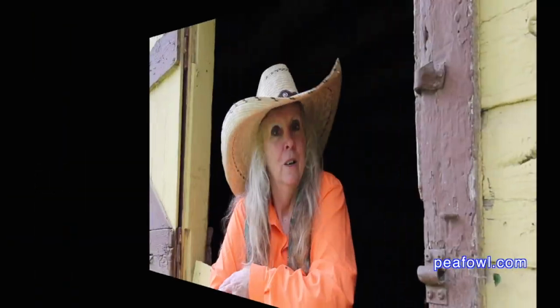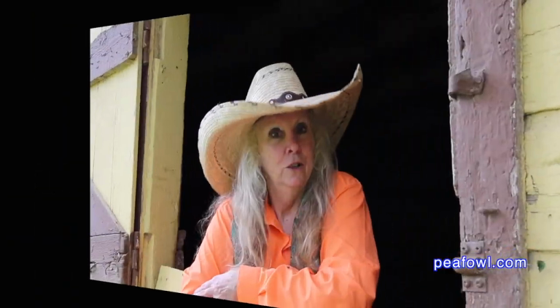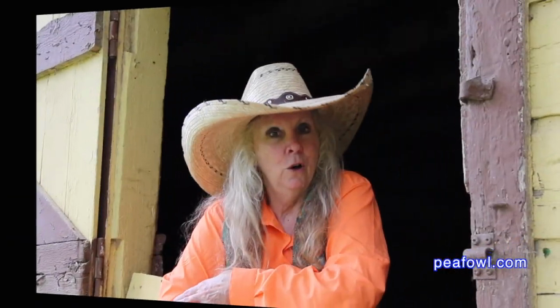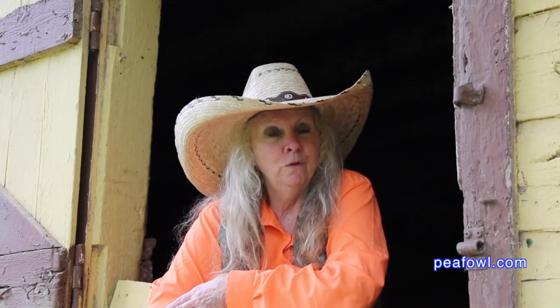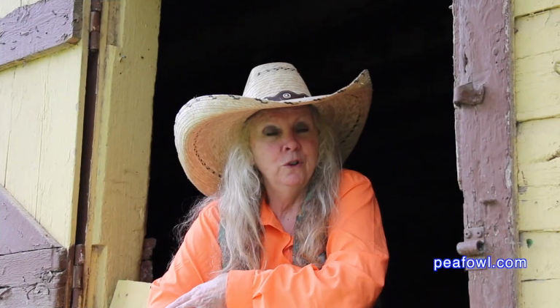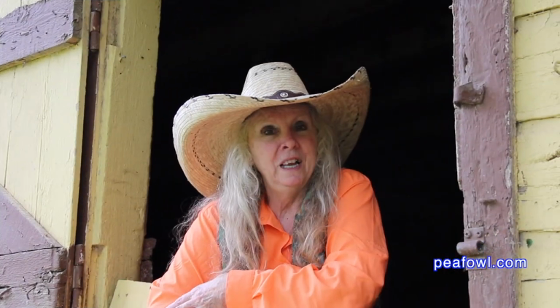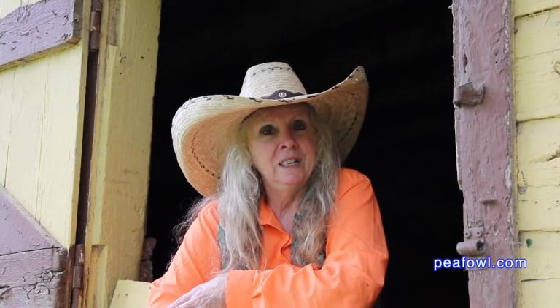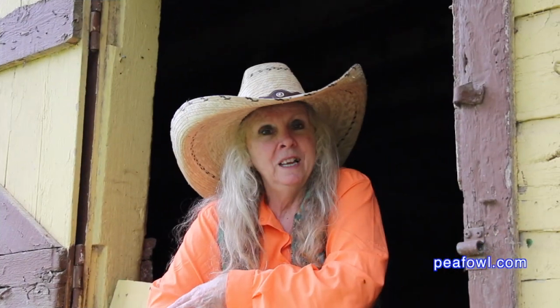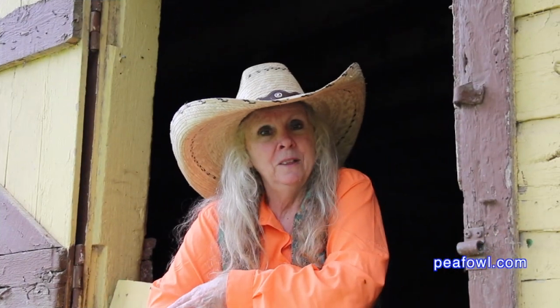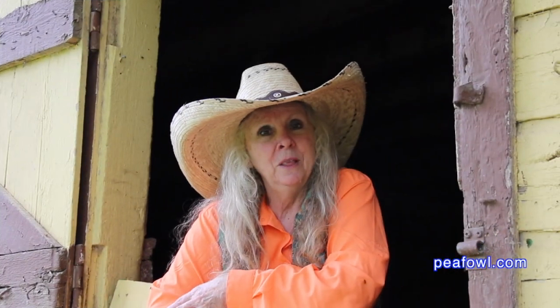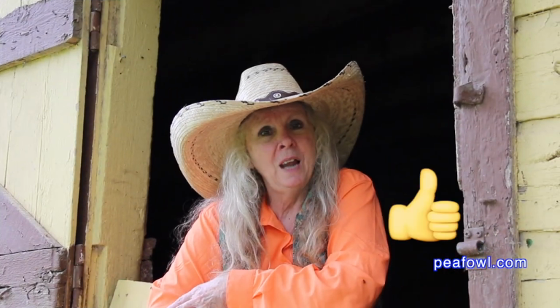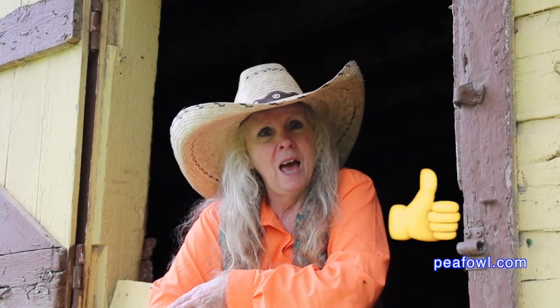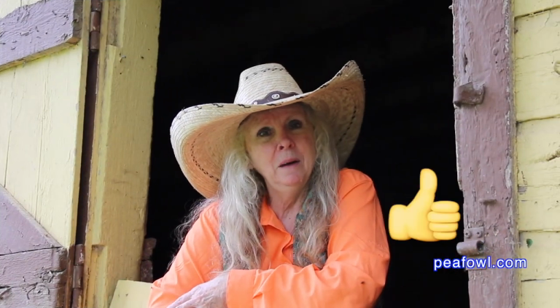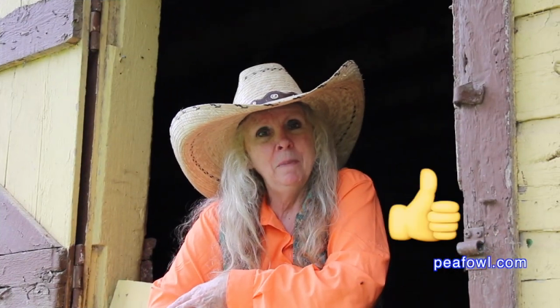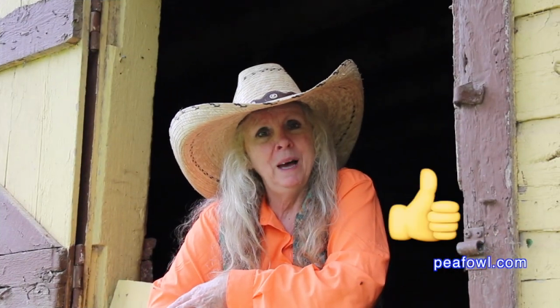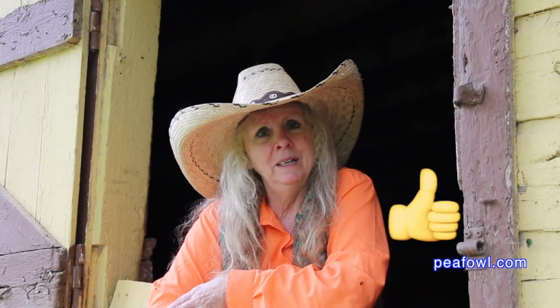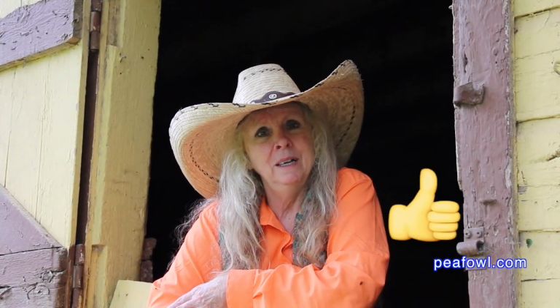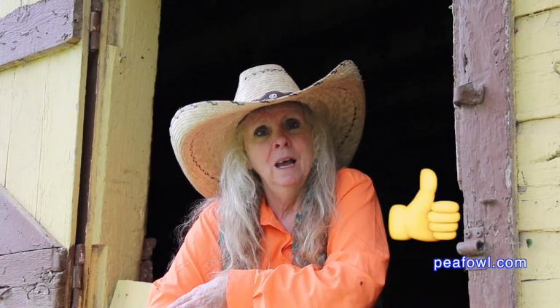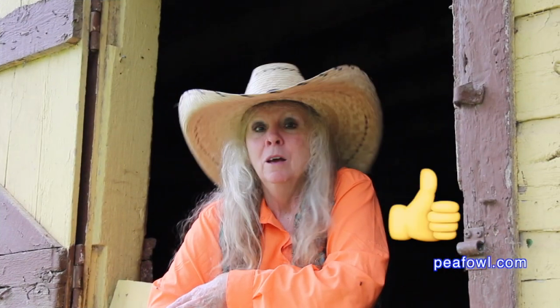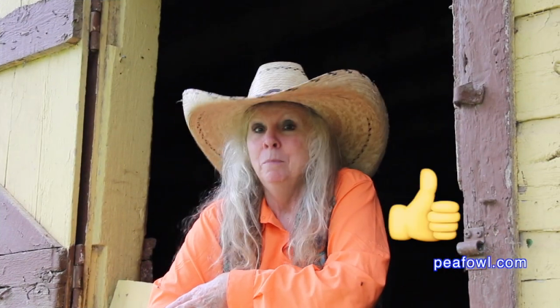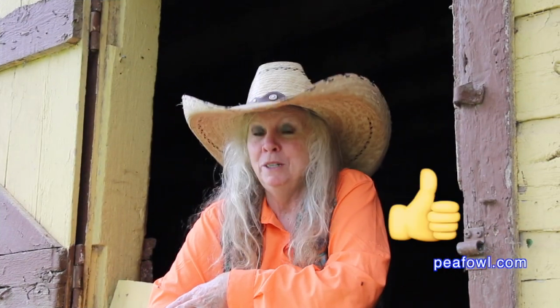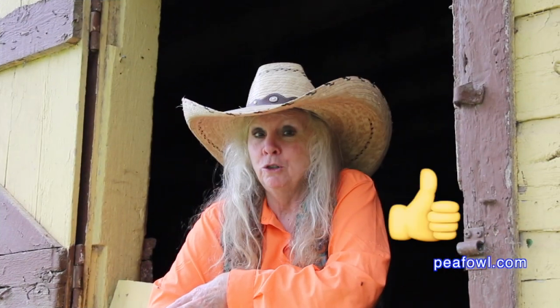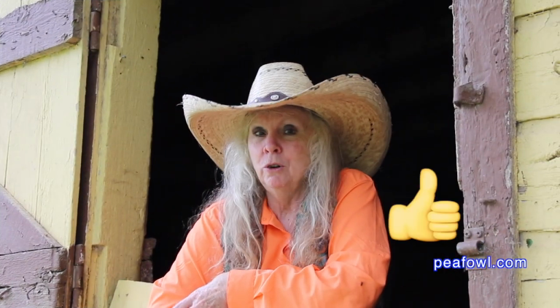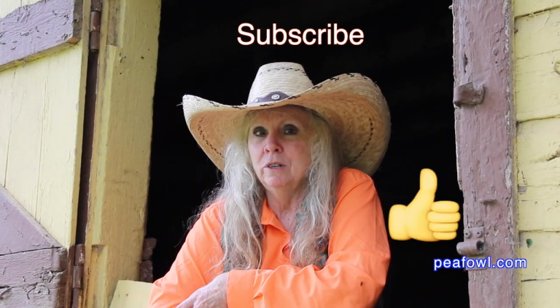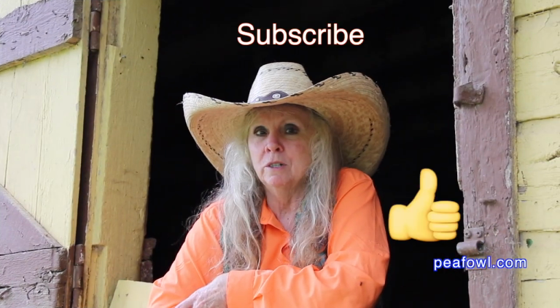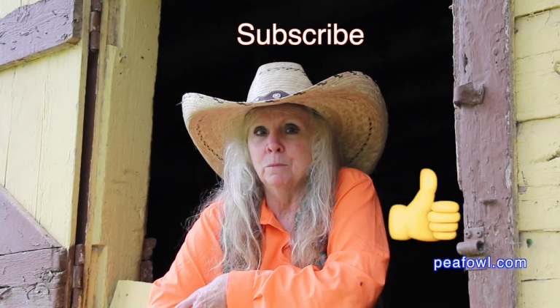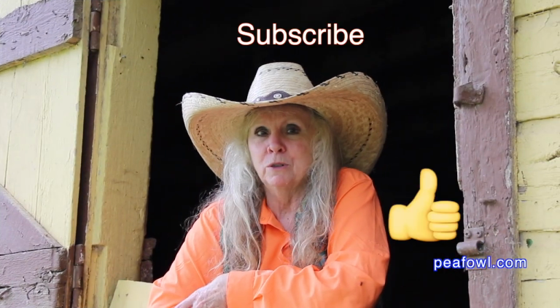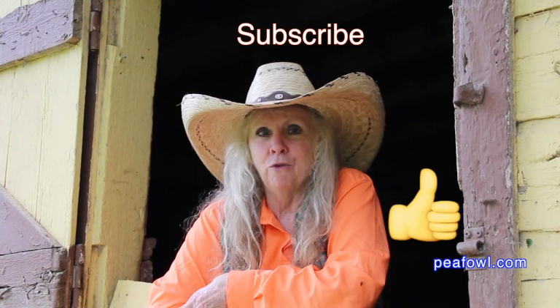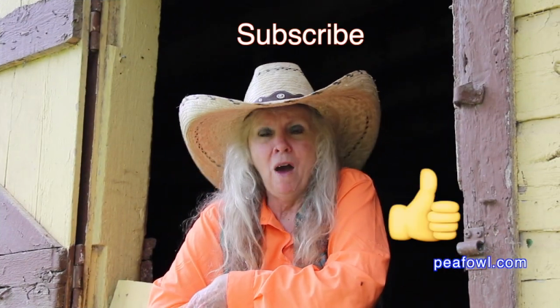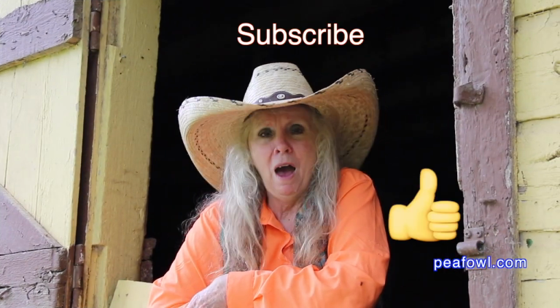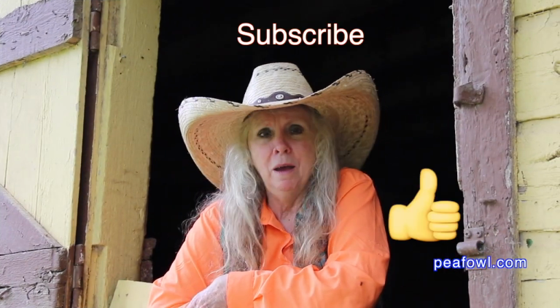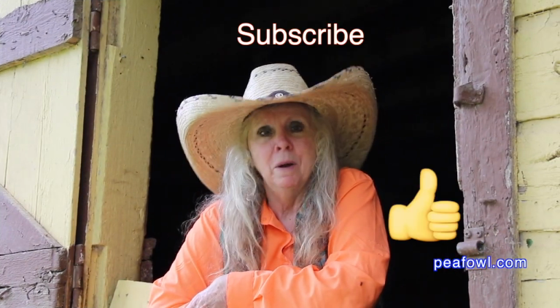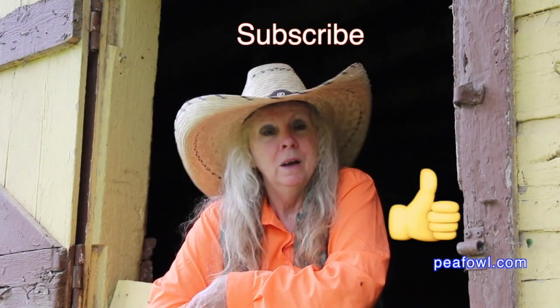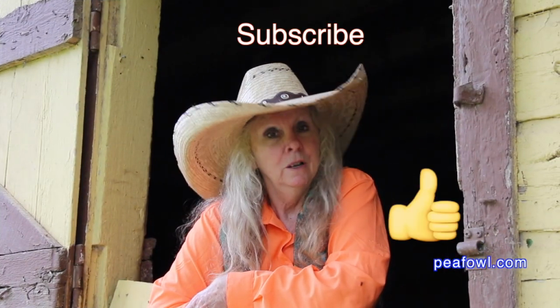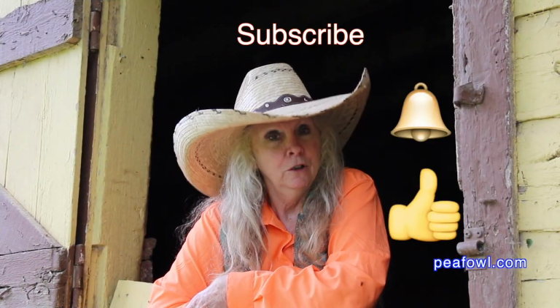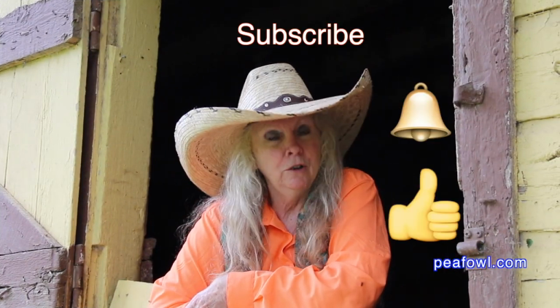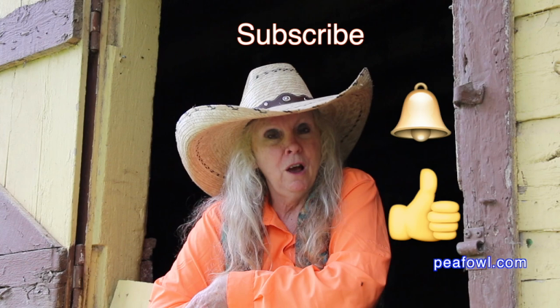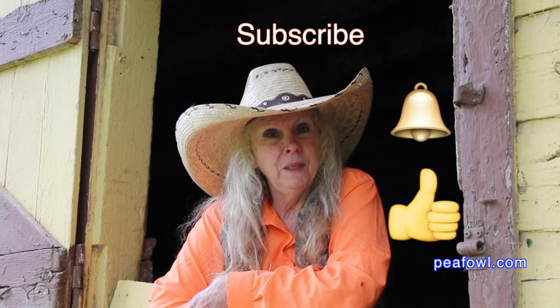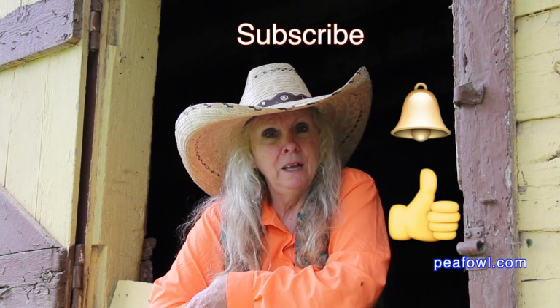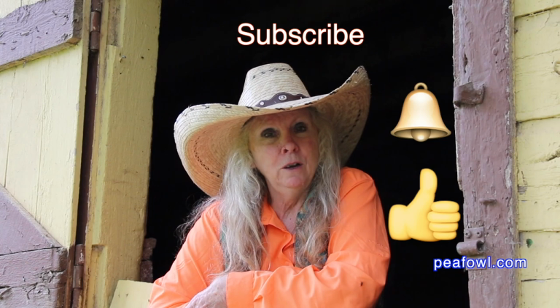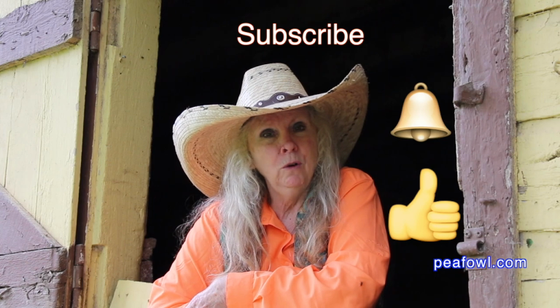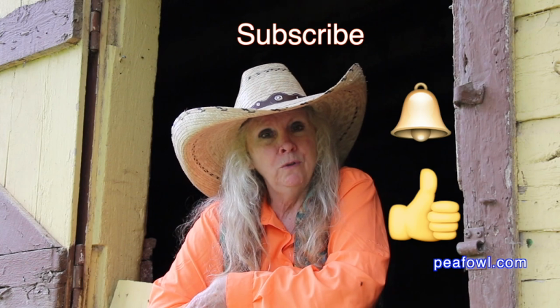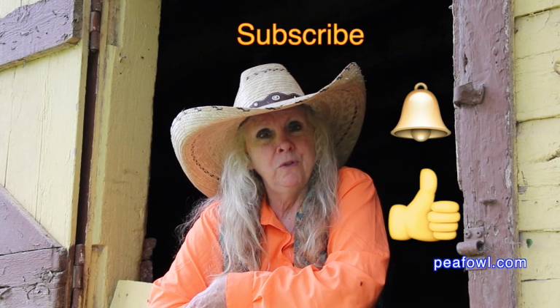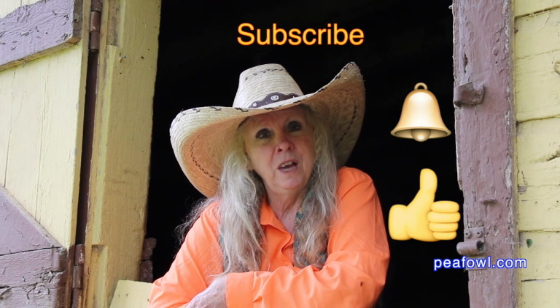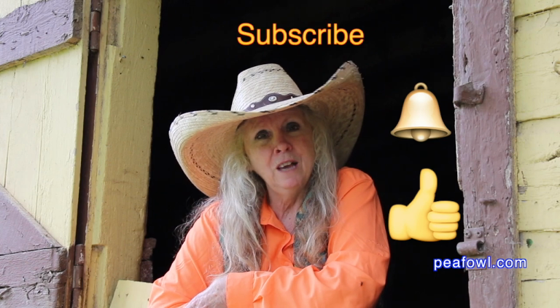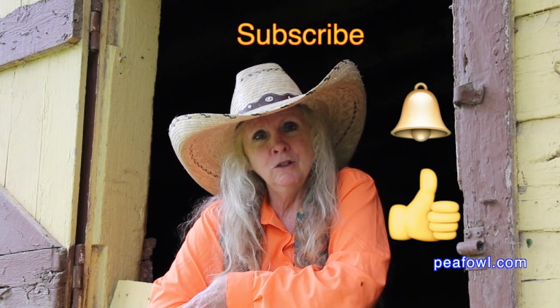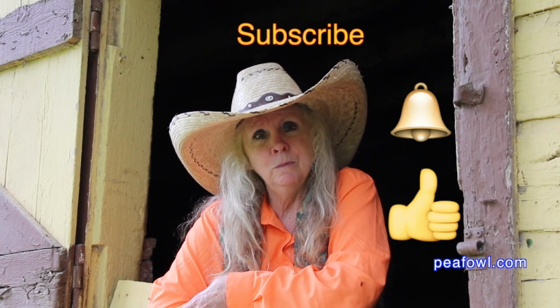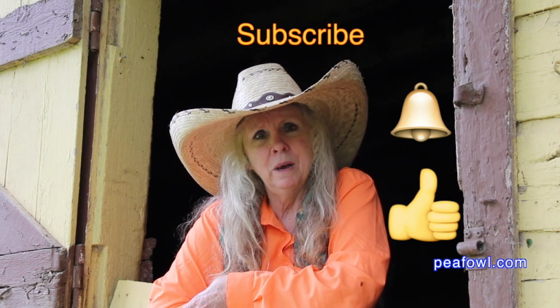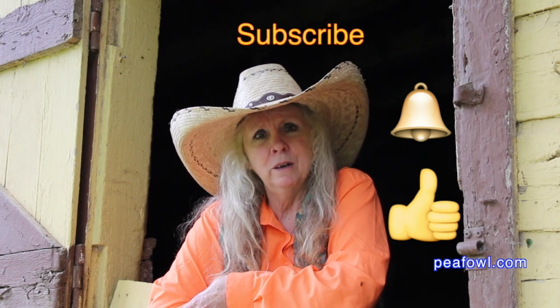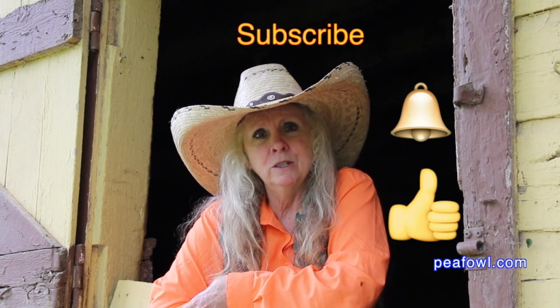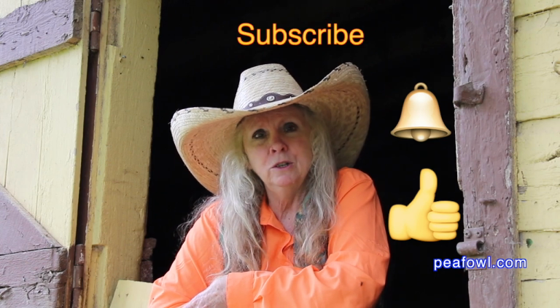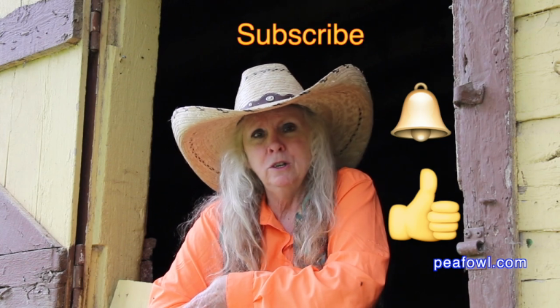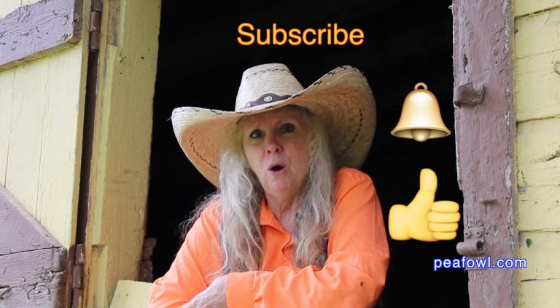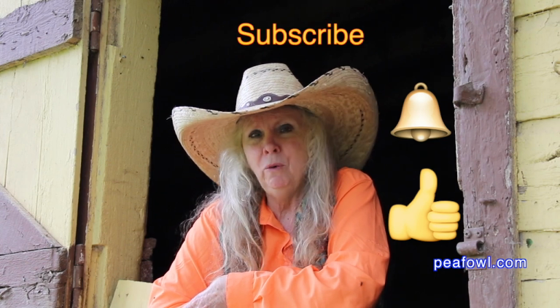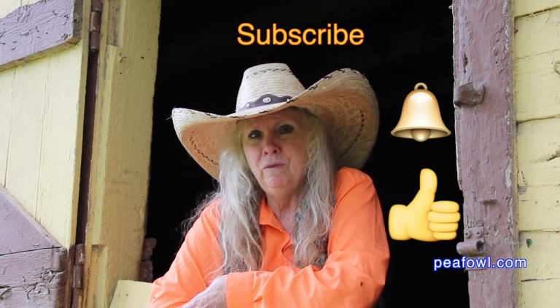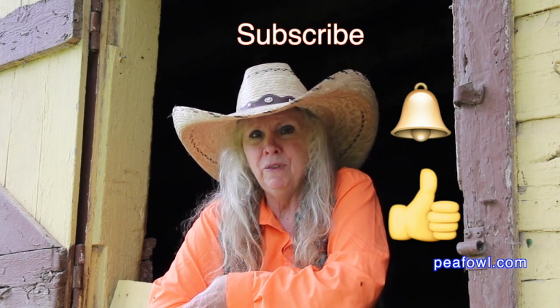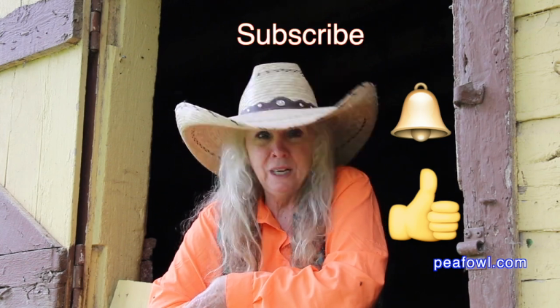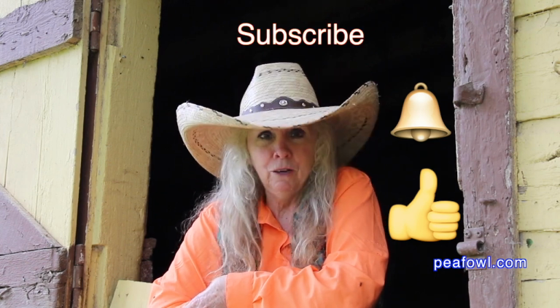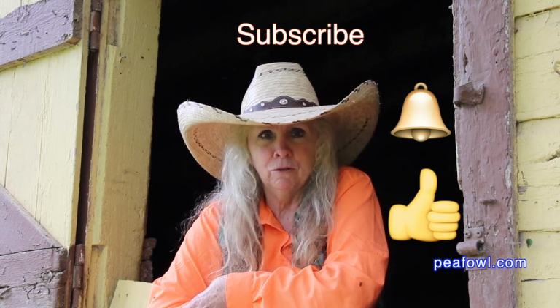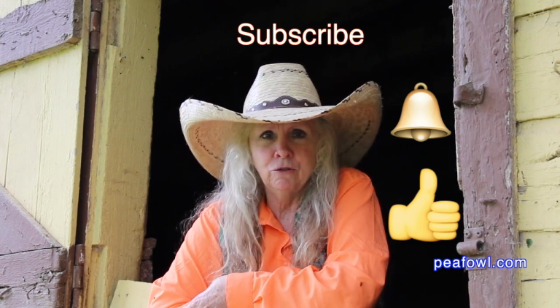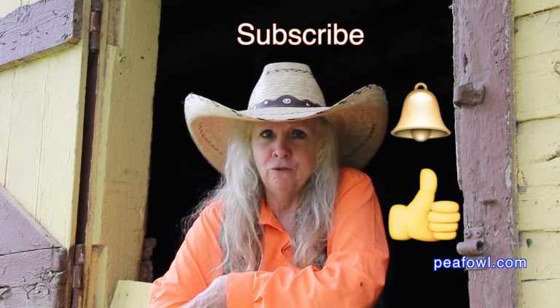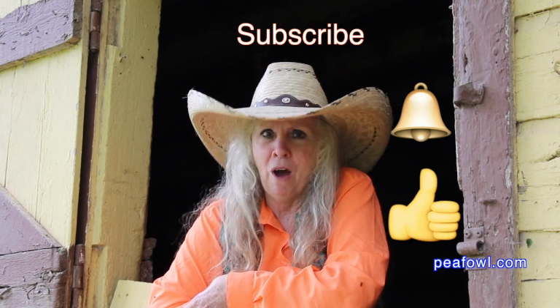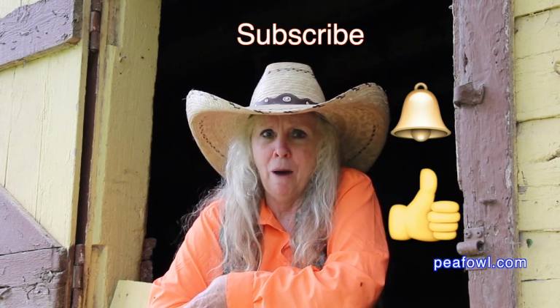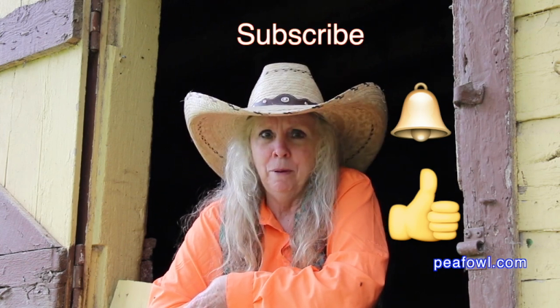Don't forget to hit the like button, be sure to subscribe, and turn on that notification bell so you know when videos drop.